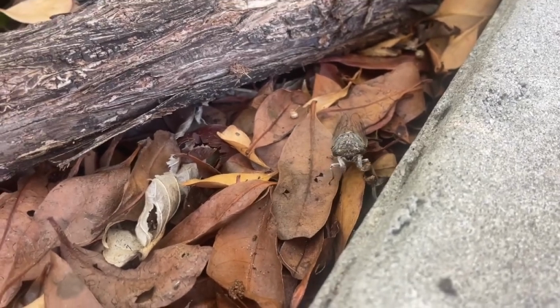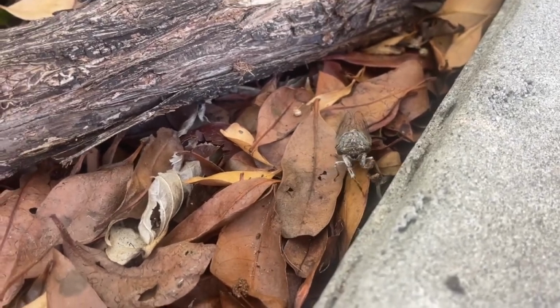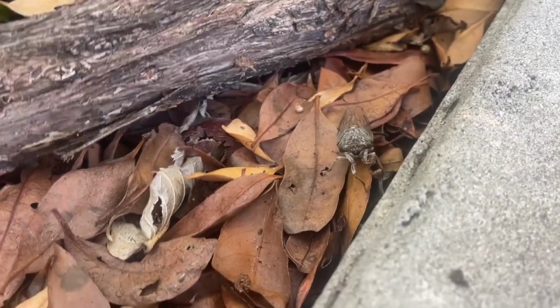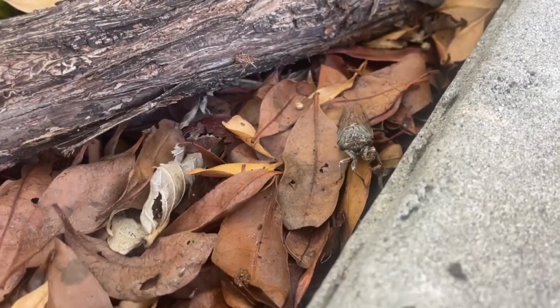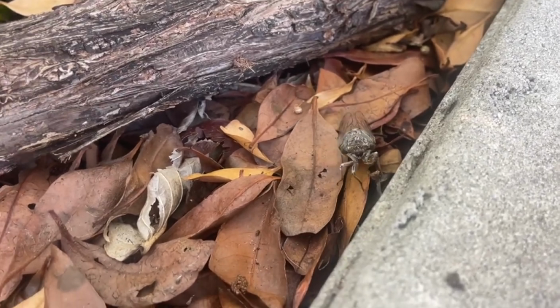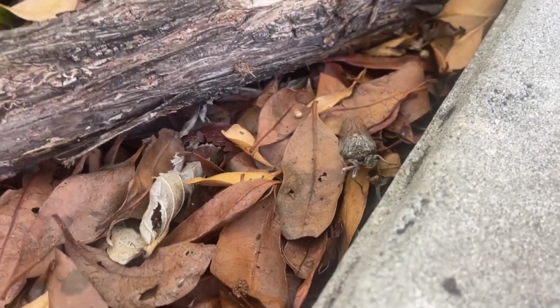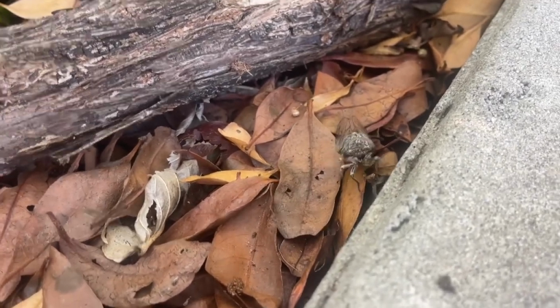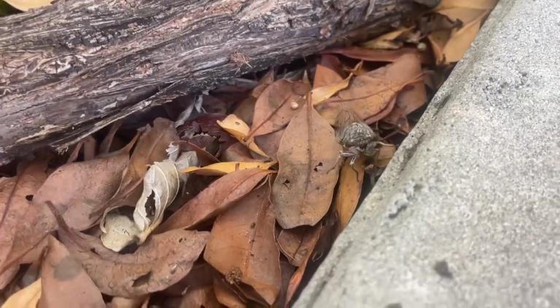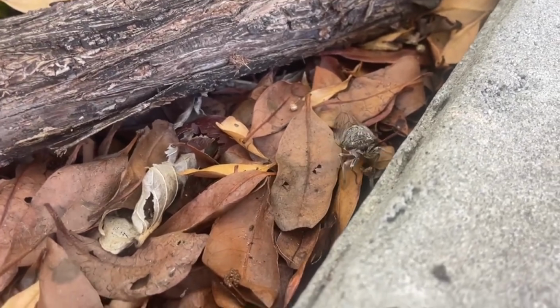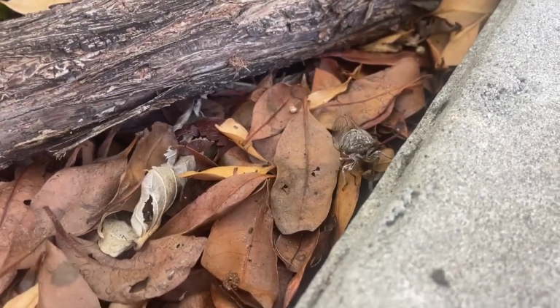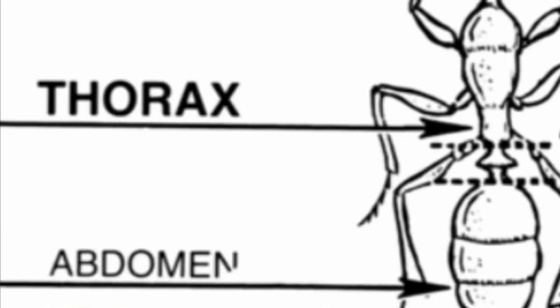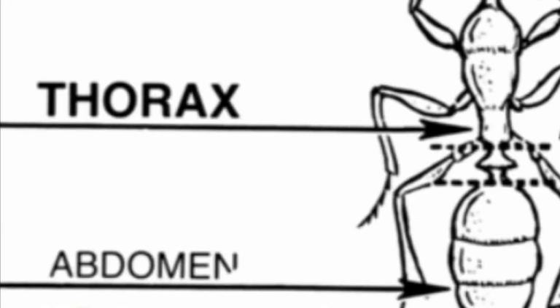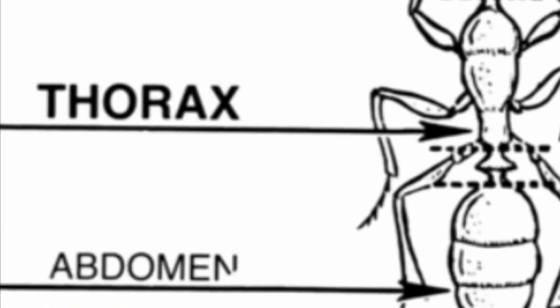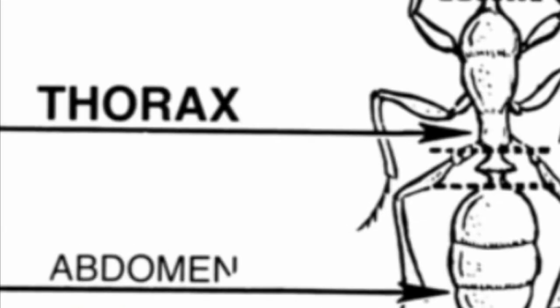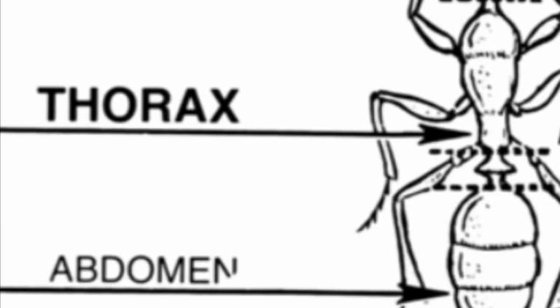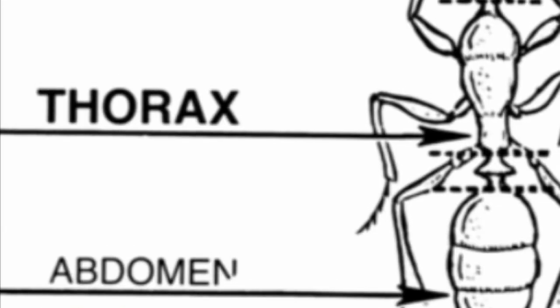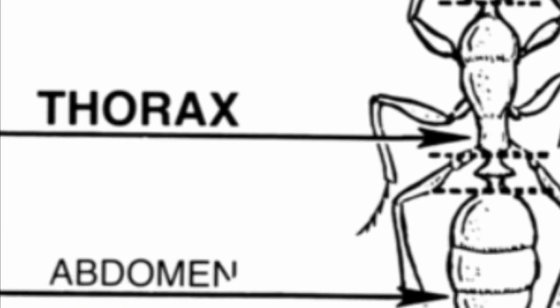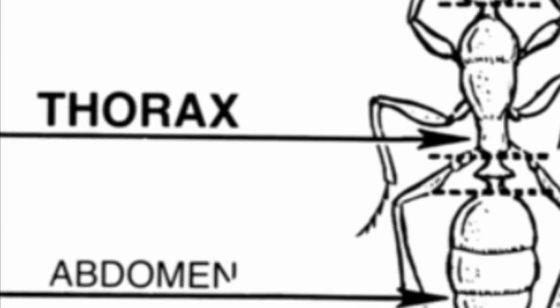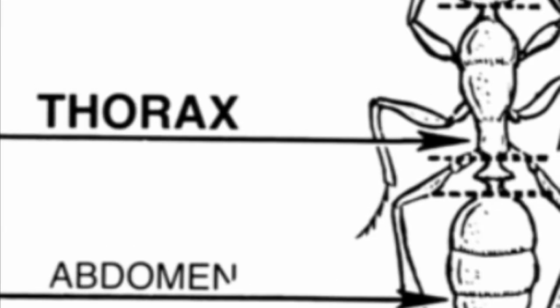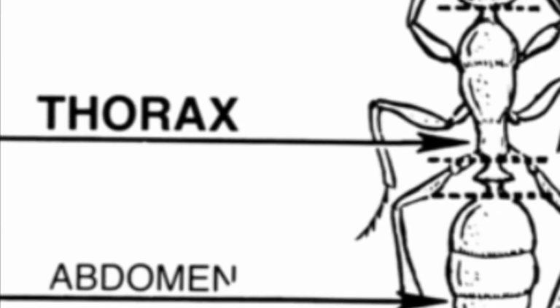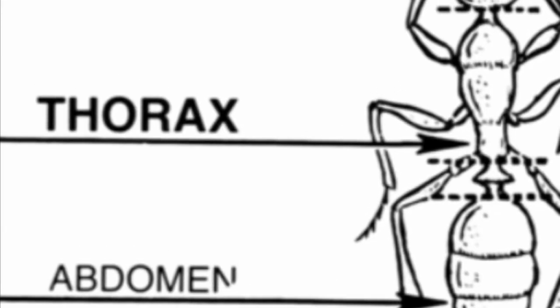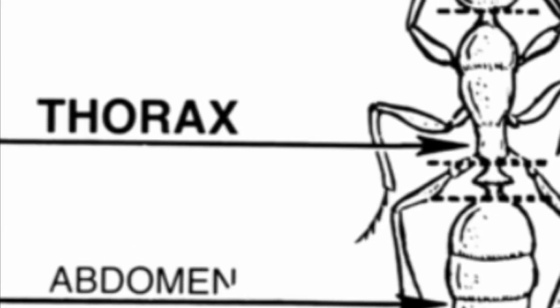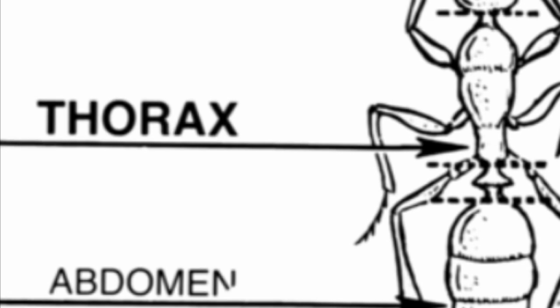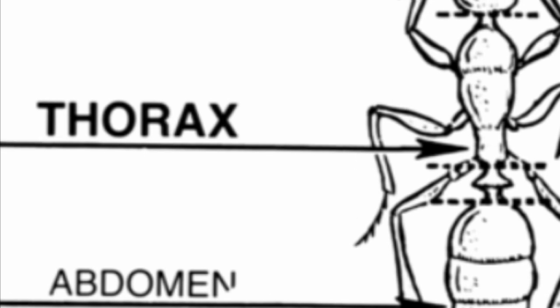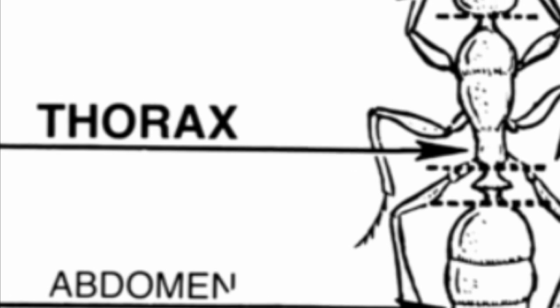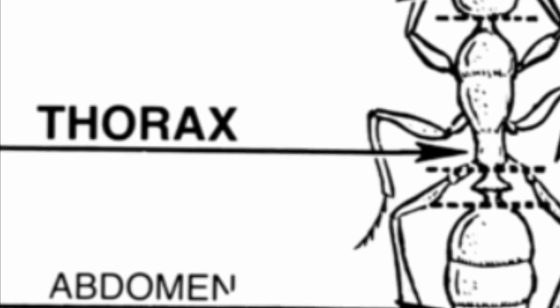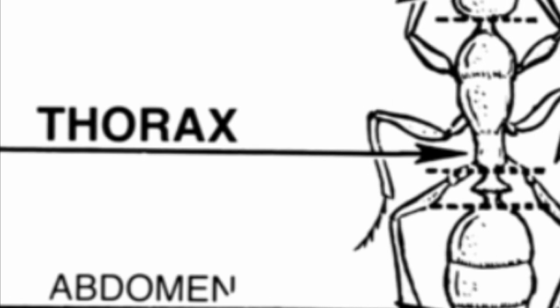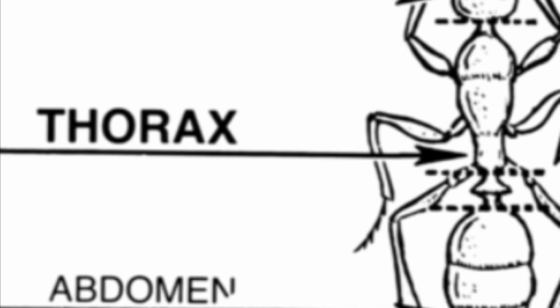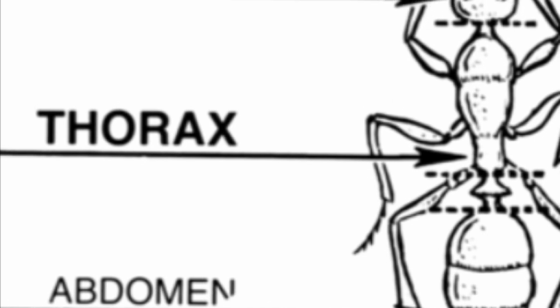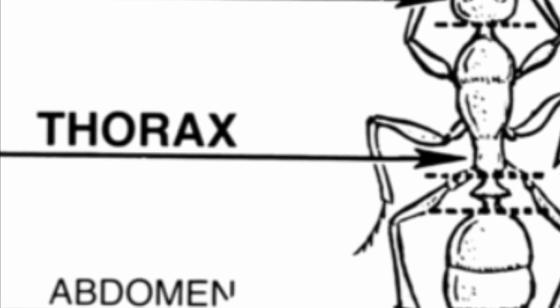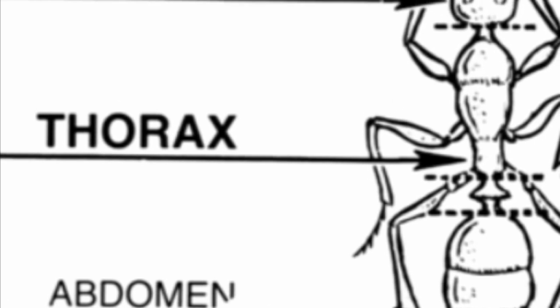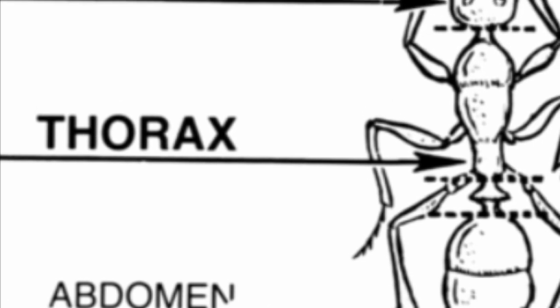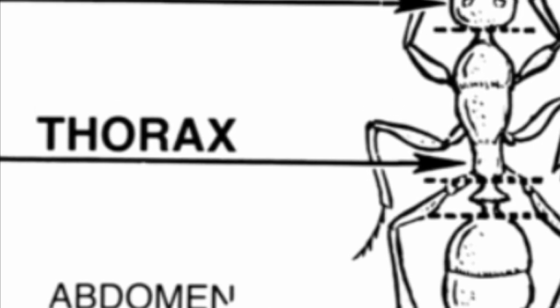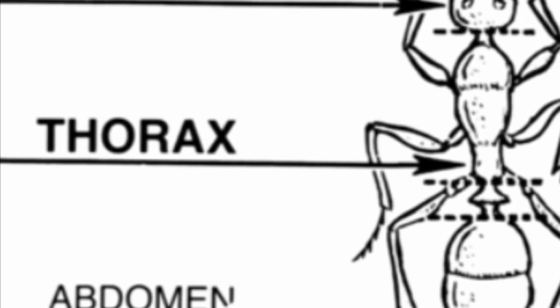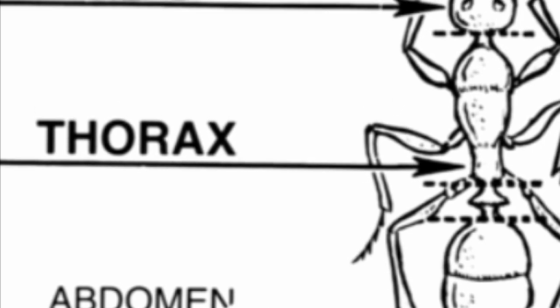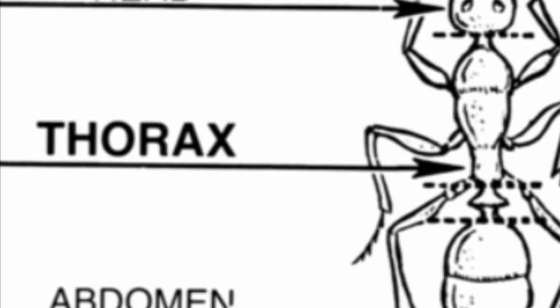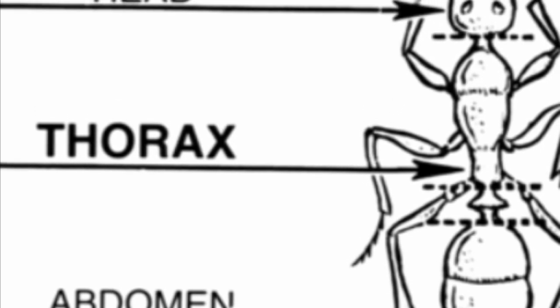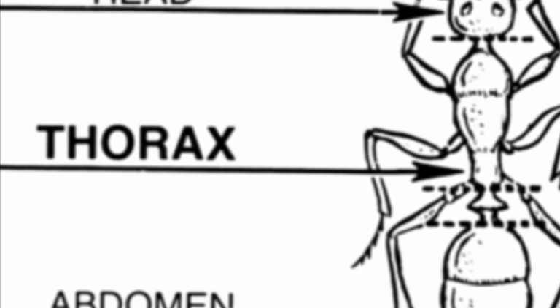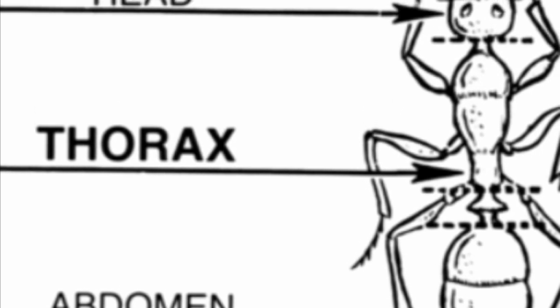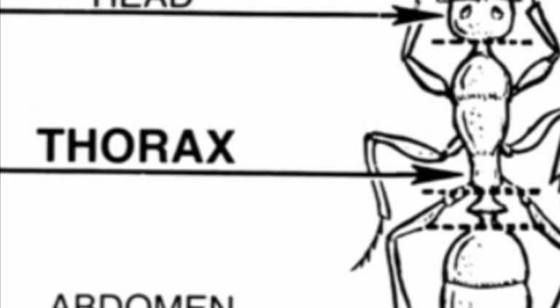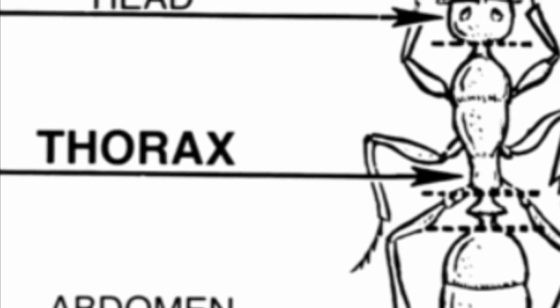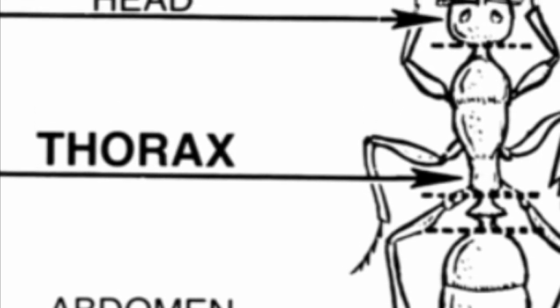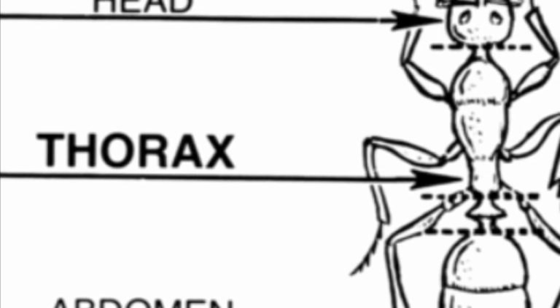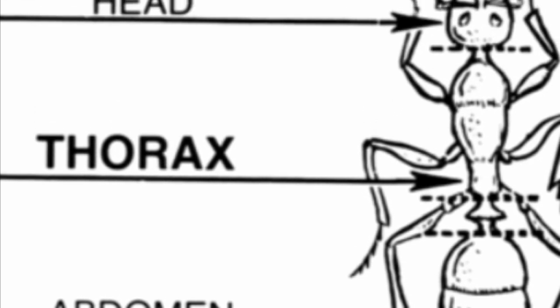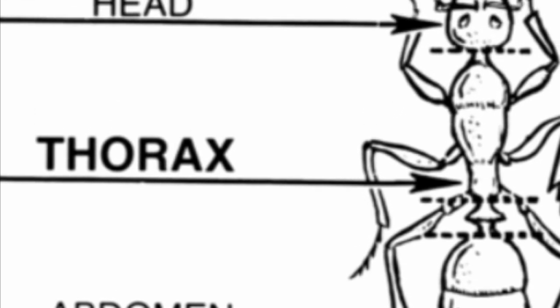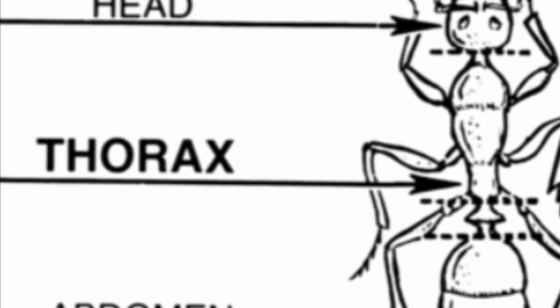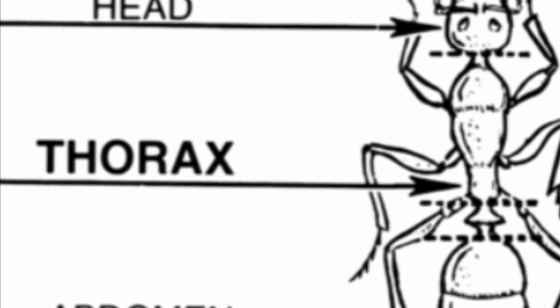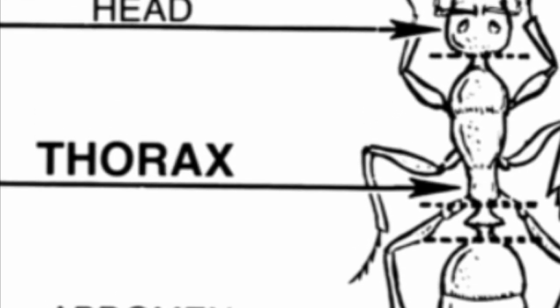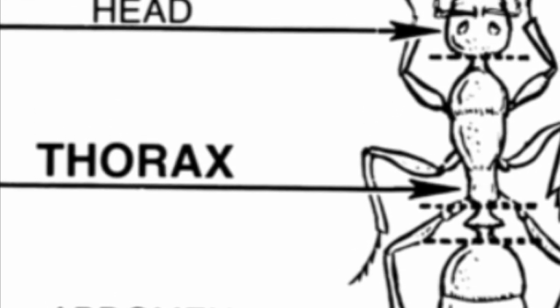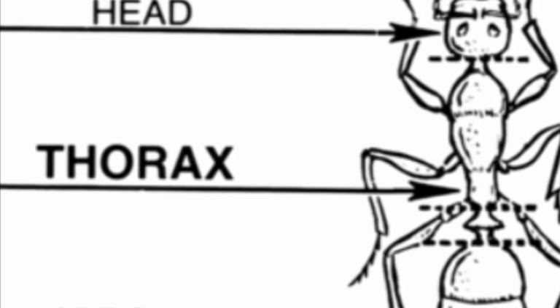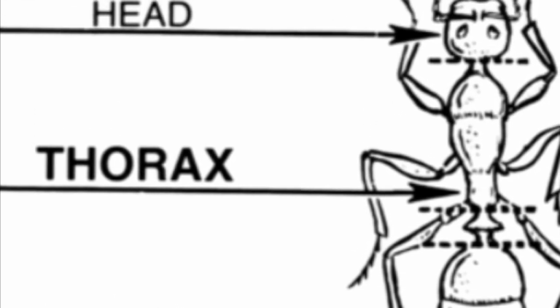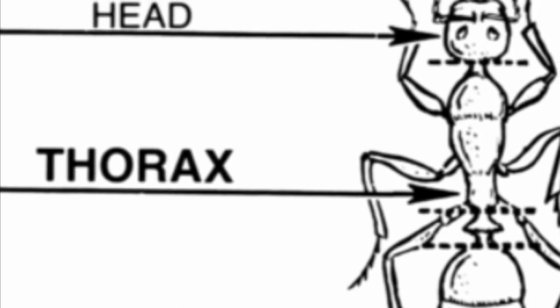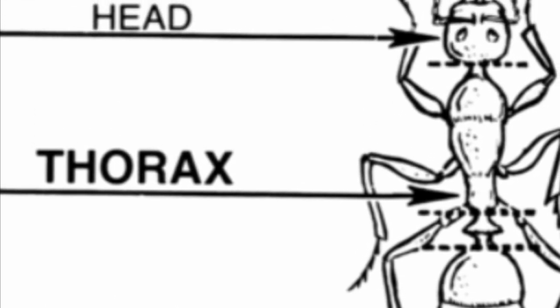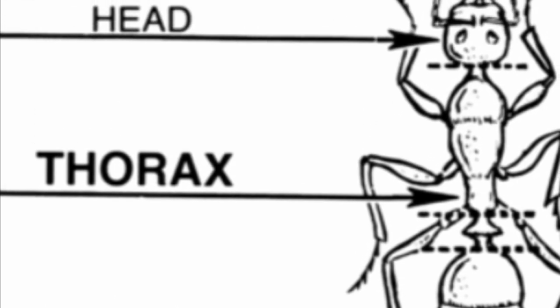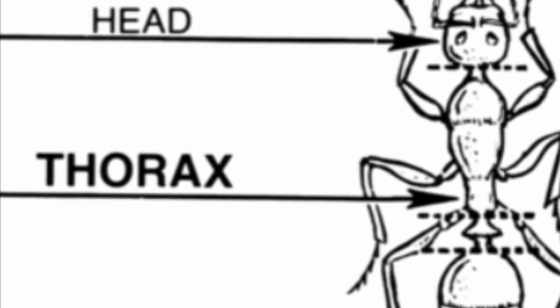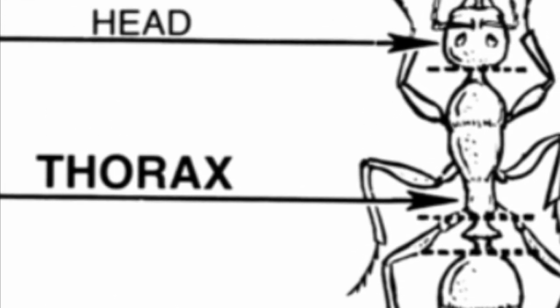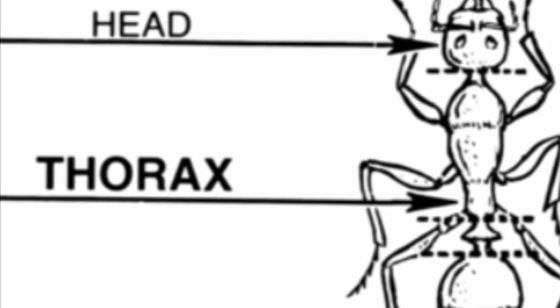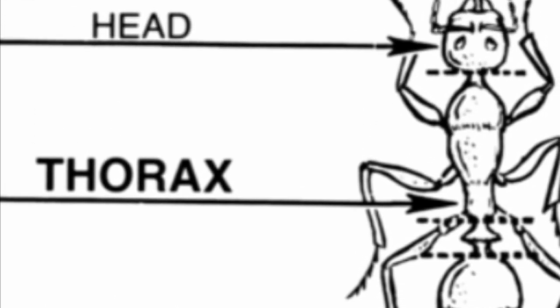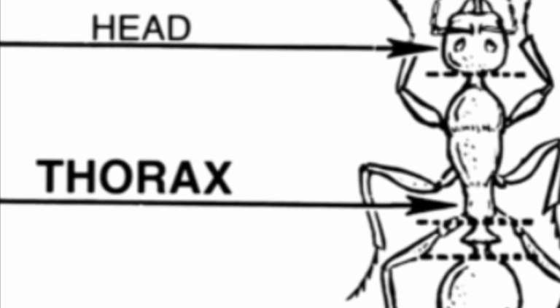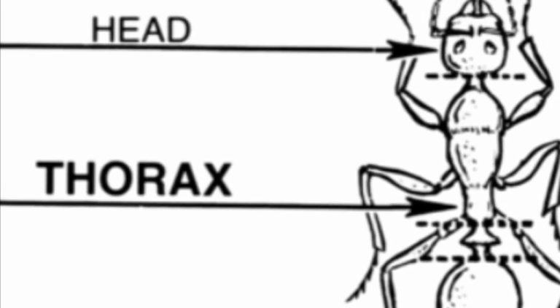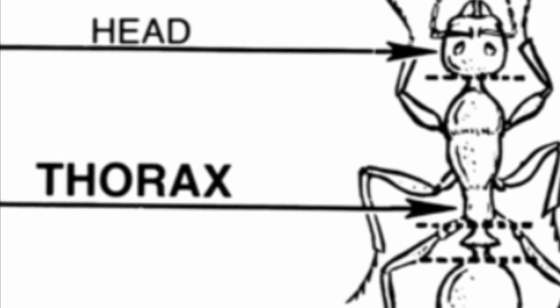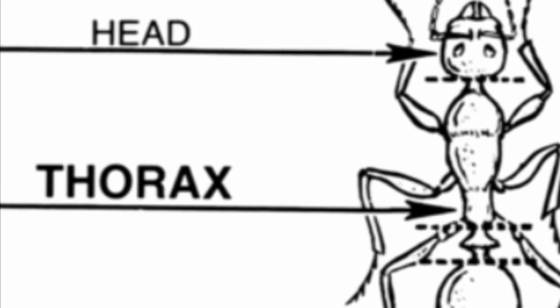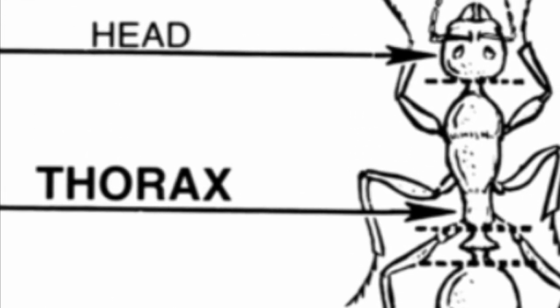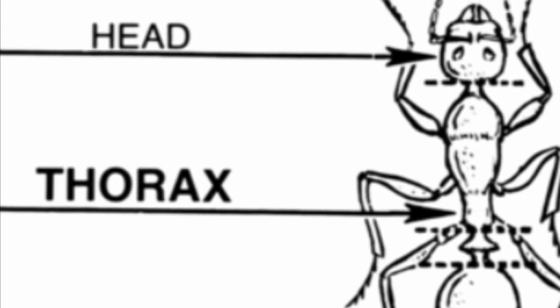Cicadas are insects. They have six legs and three body parts: a head, thorax, and abdomen. The females are larger than the males.